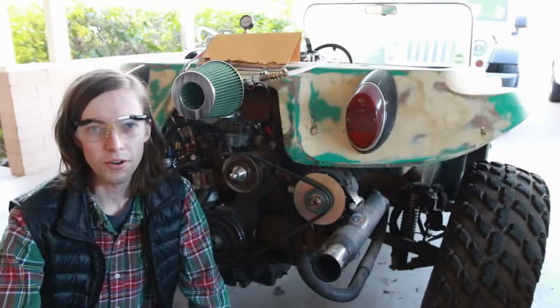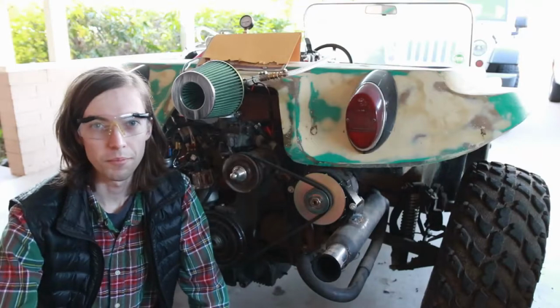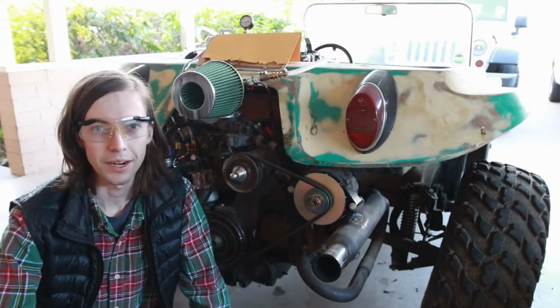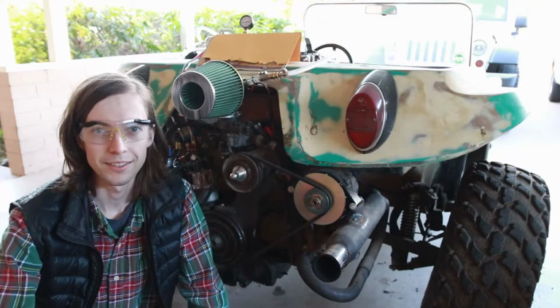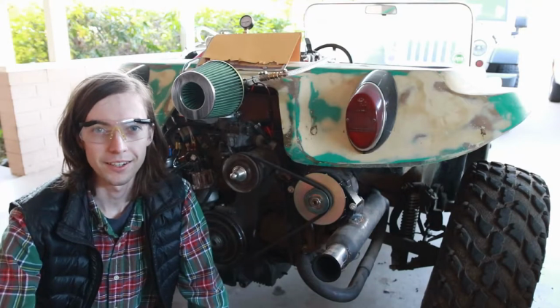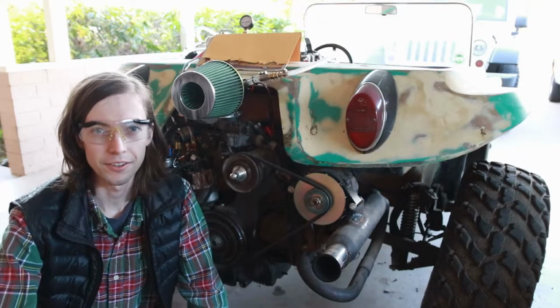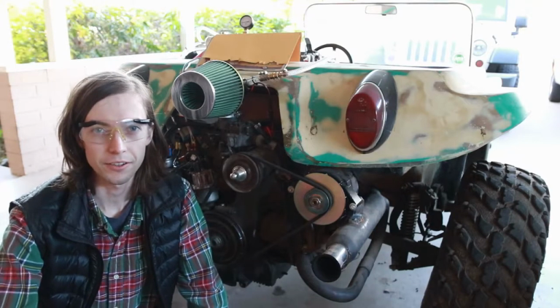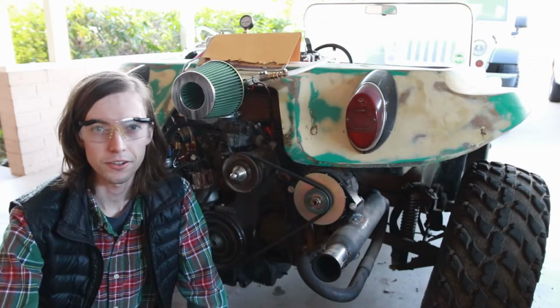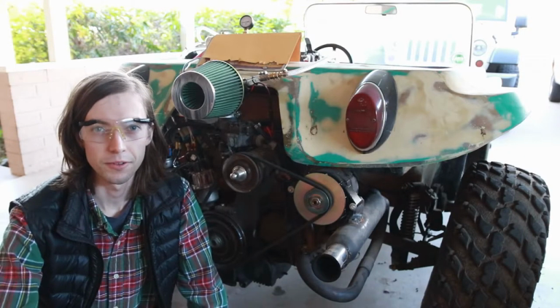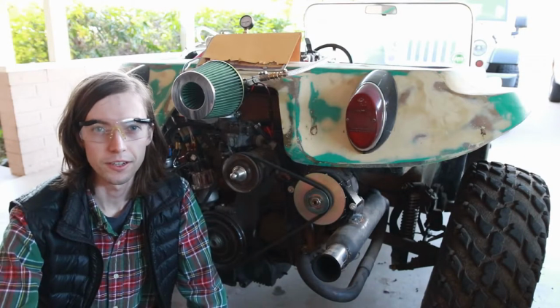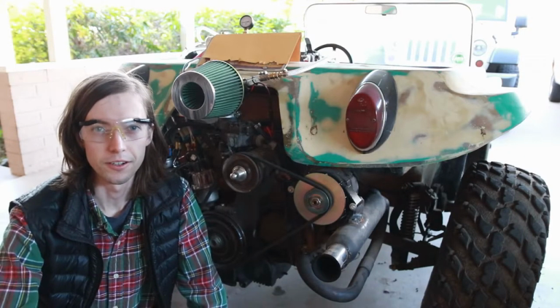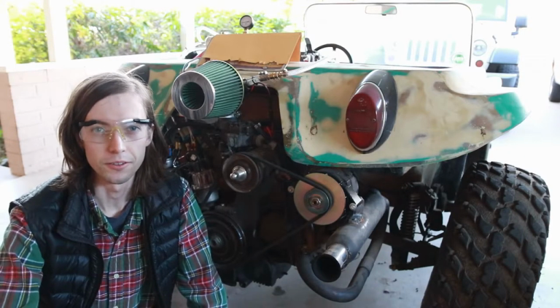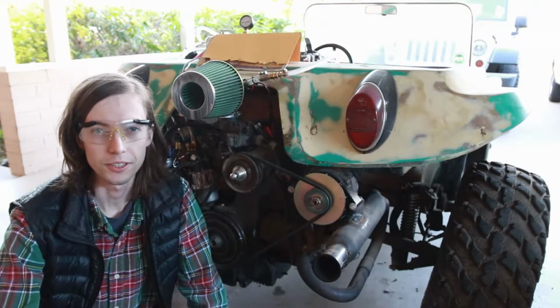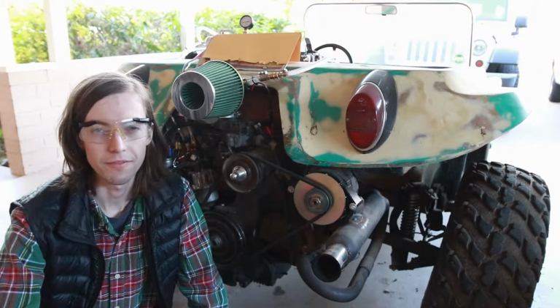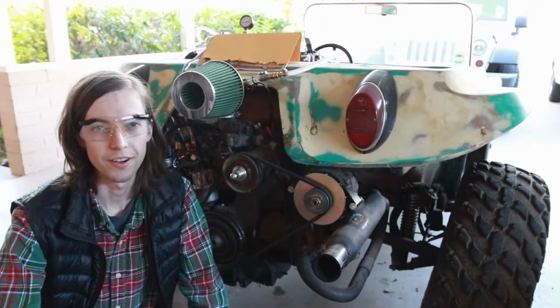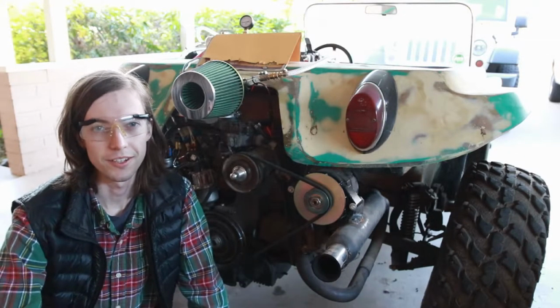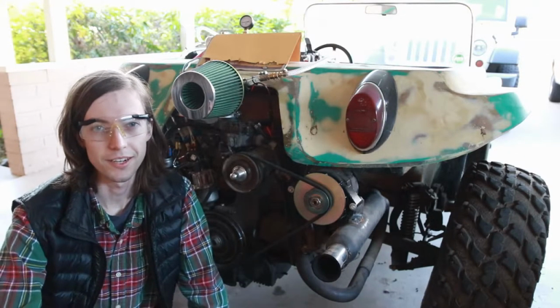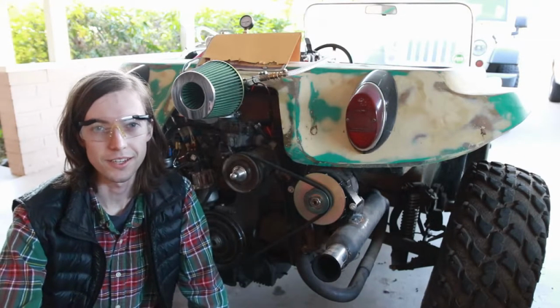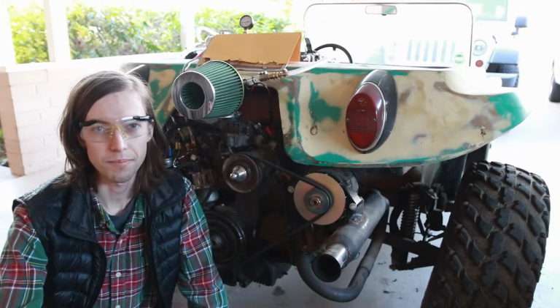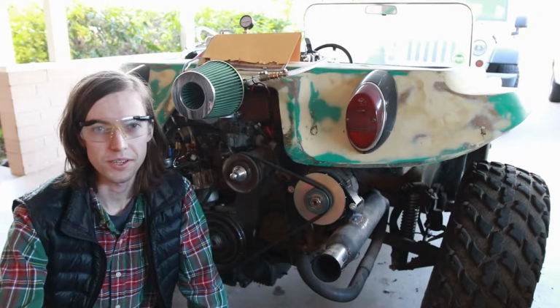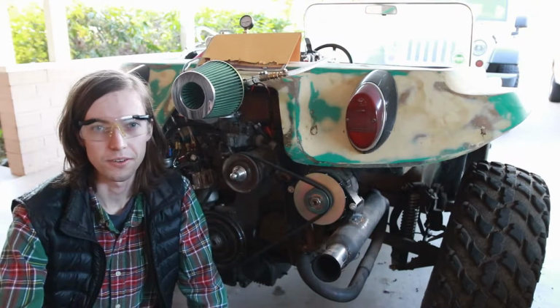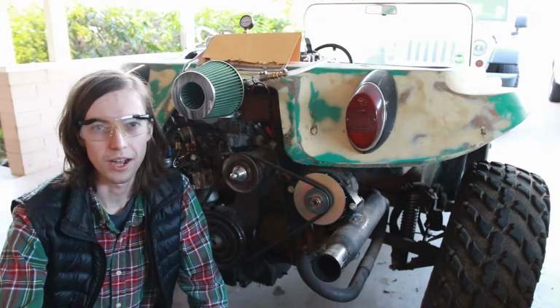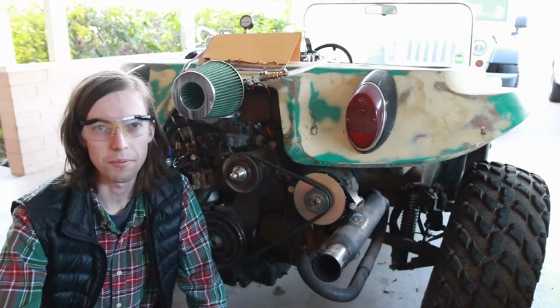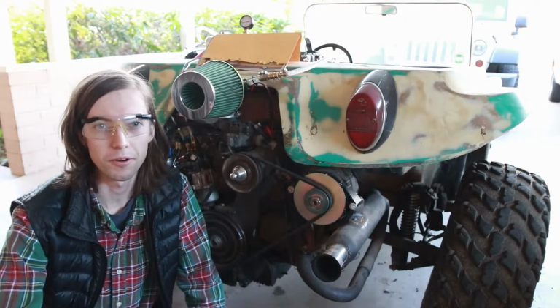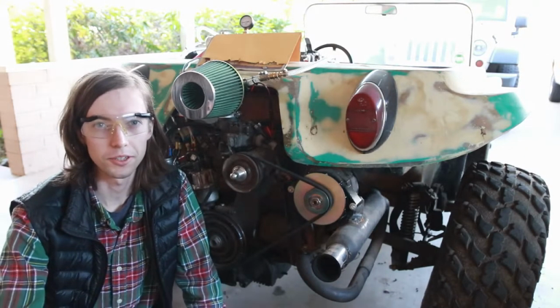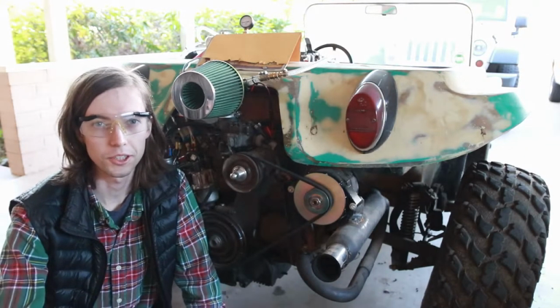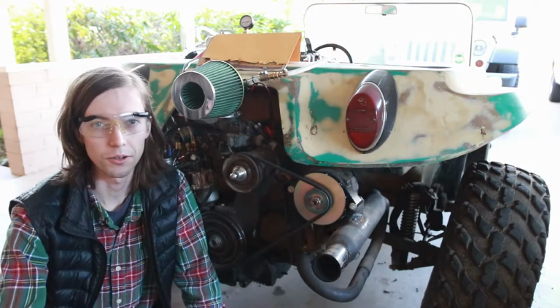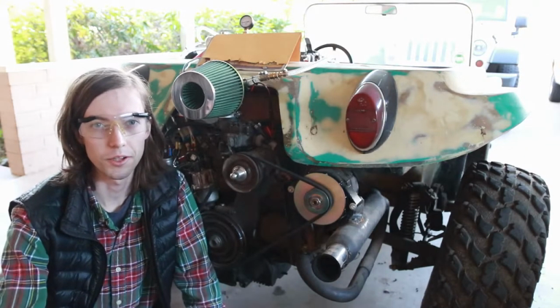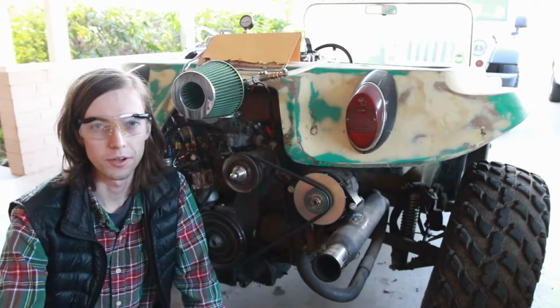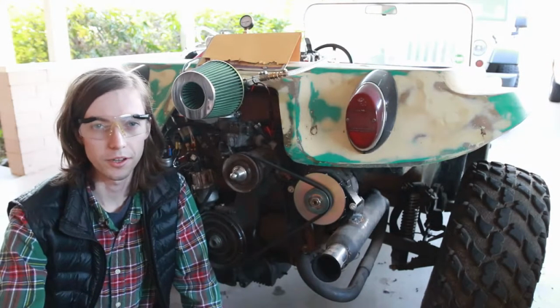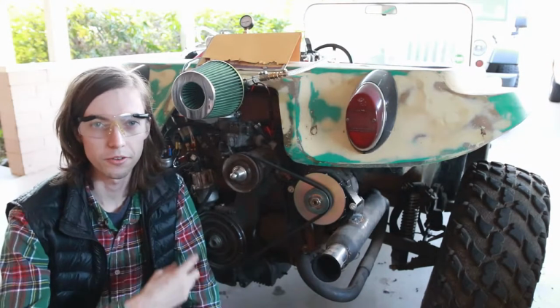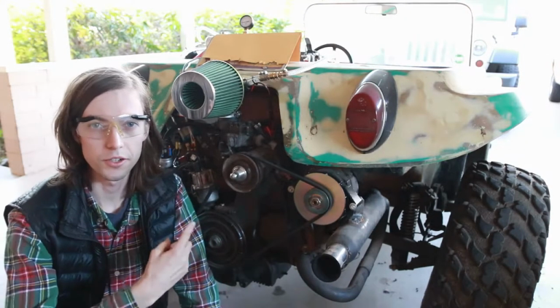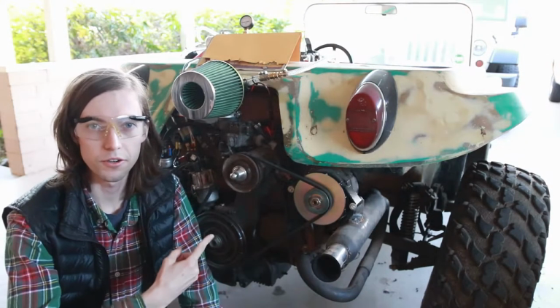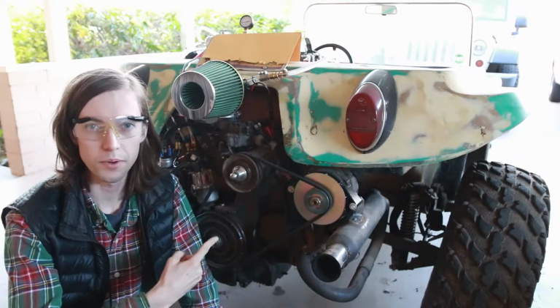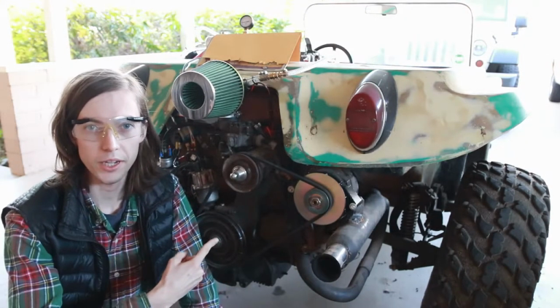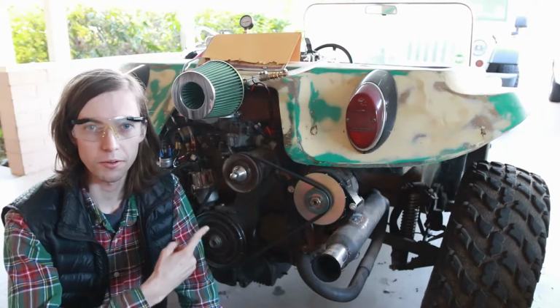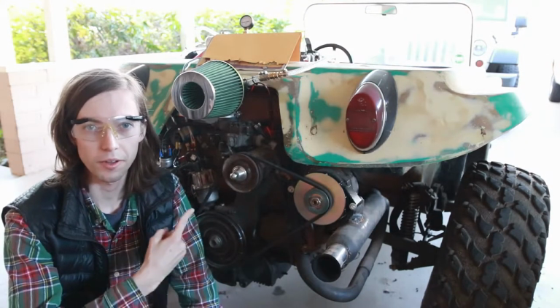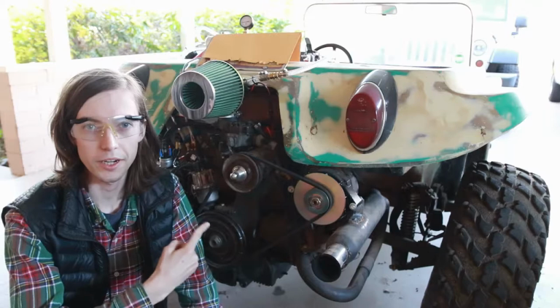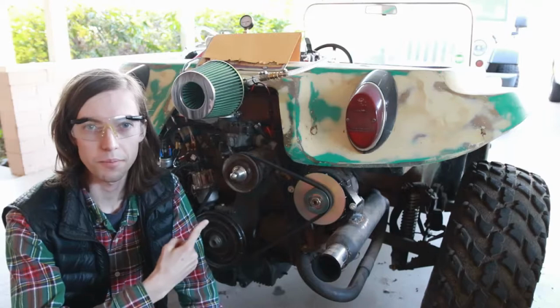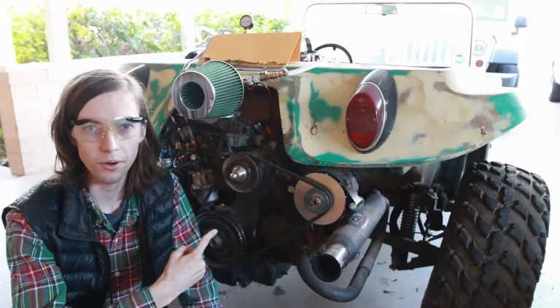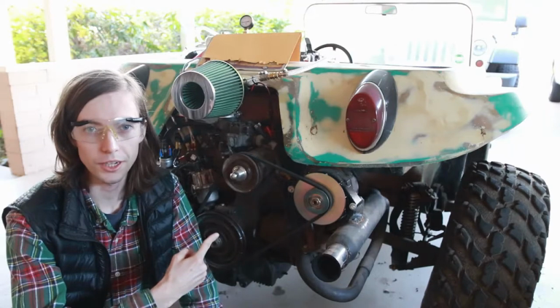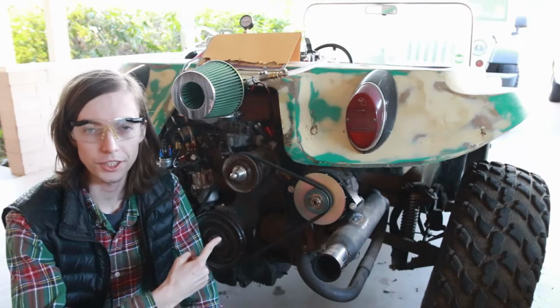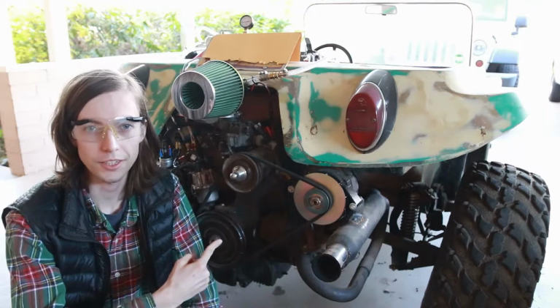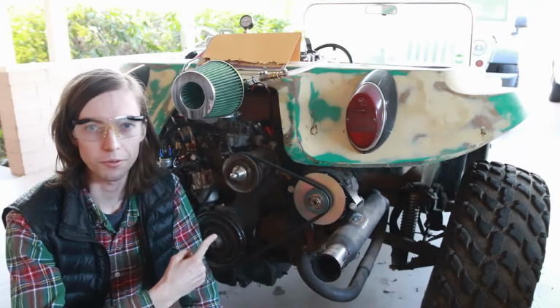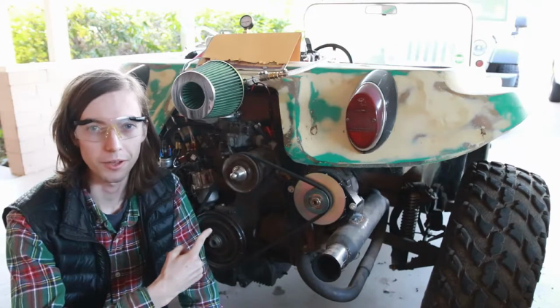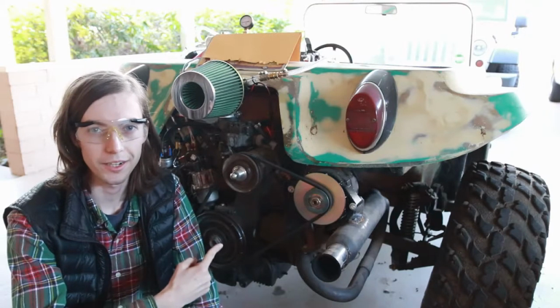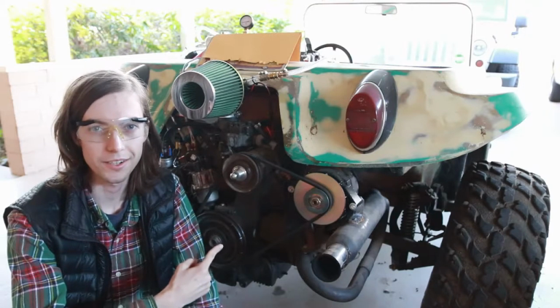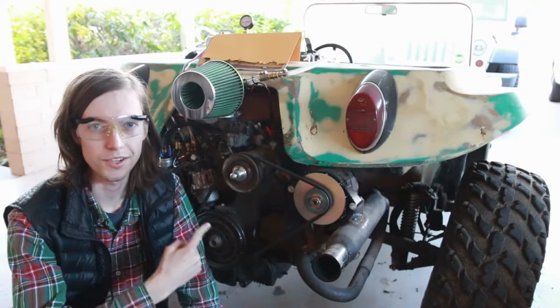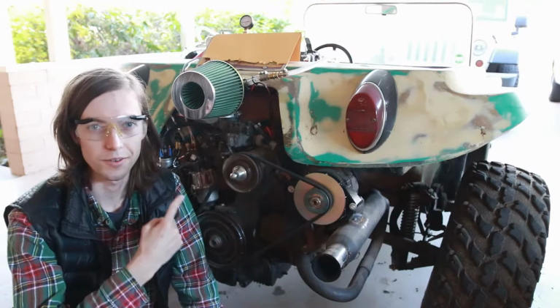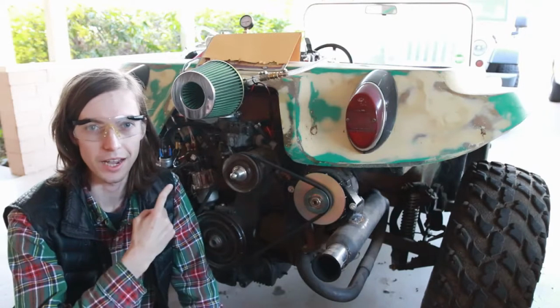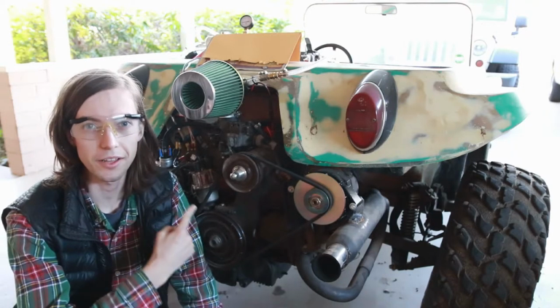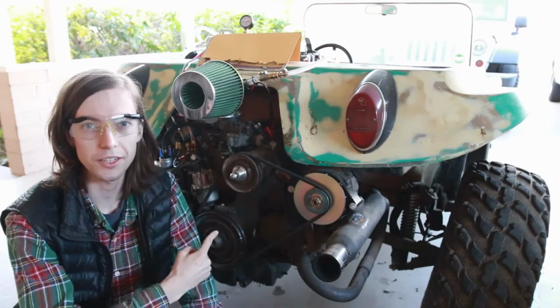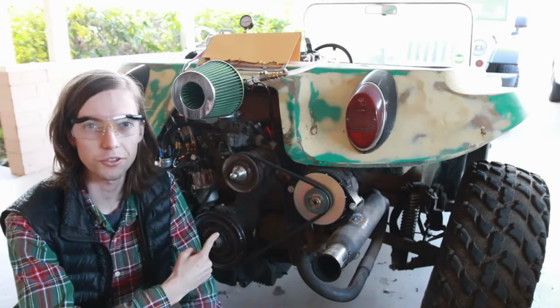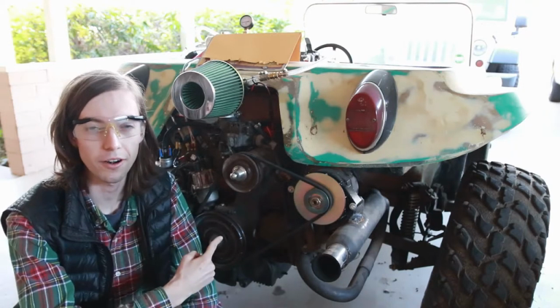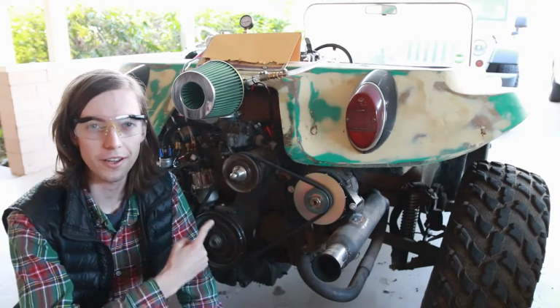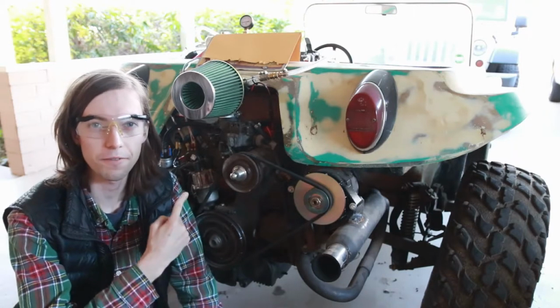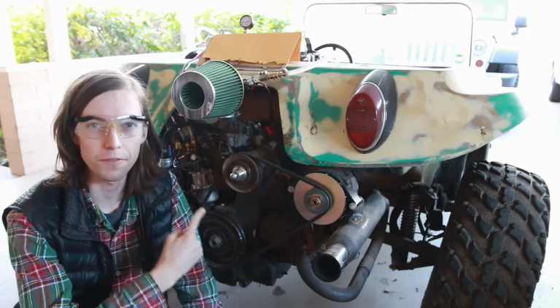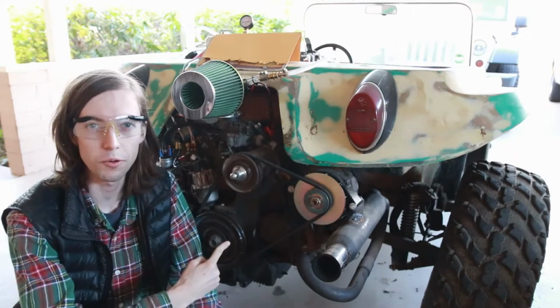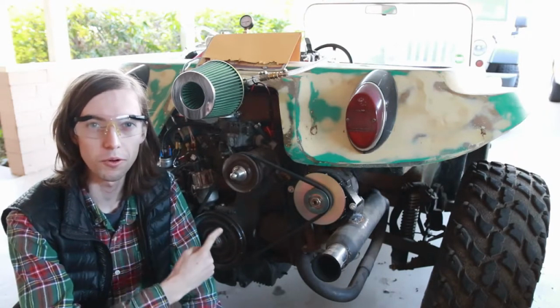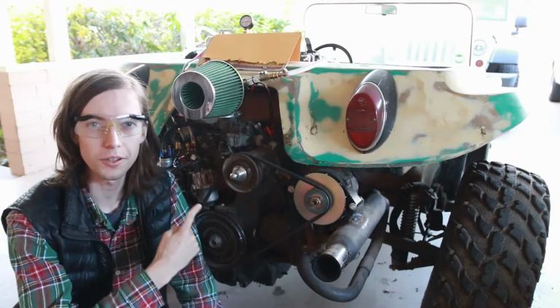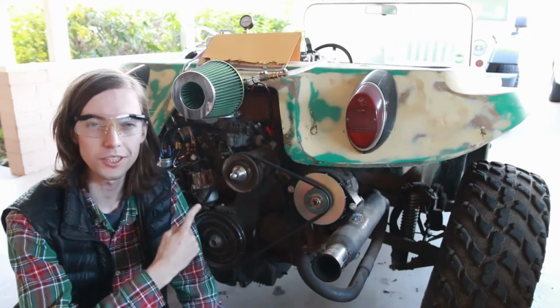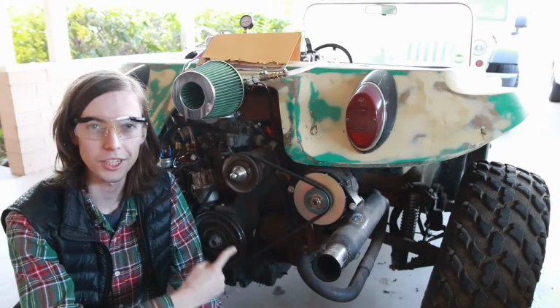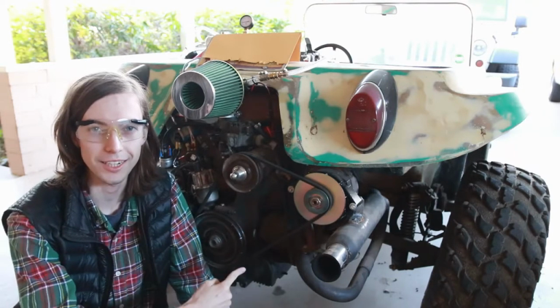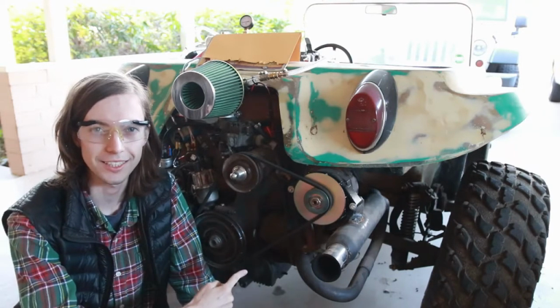Welcome back to Dielectric Videos. On today's episode, I'm going to show you another dune buggy-related project related to electronic fuel injection.